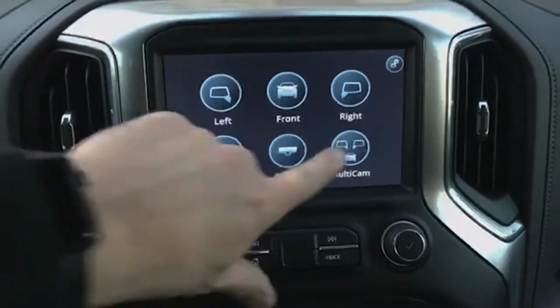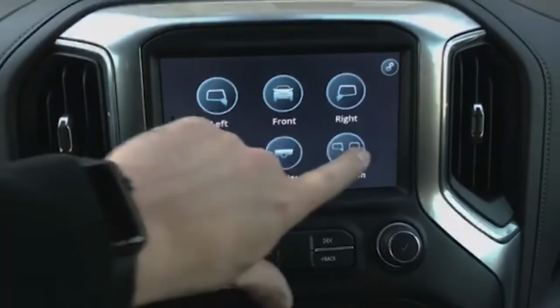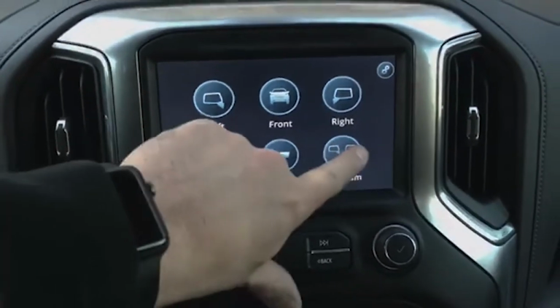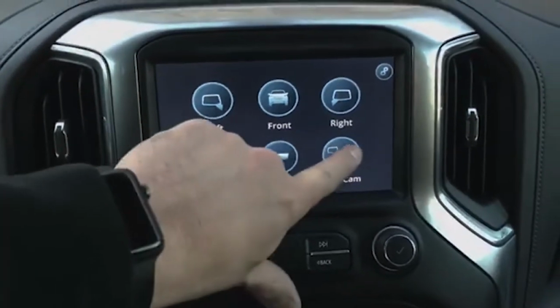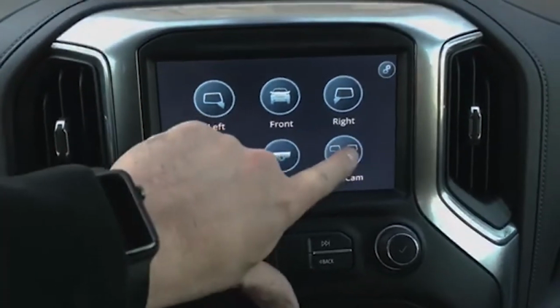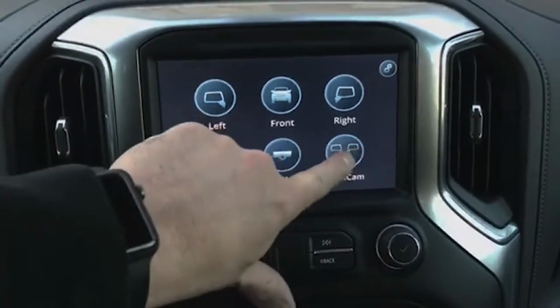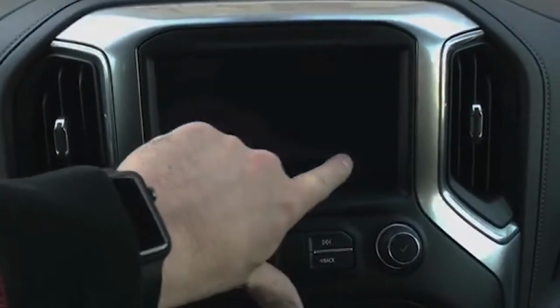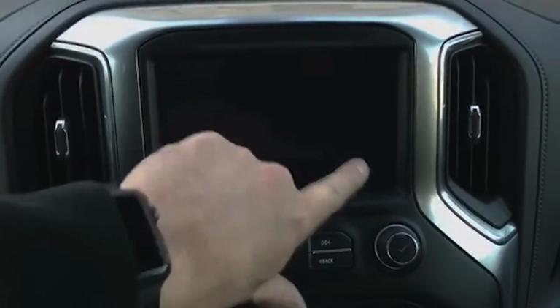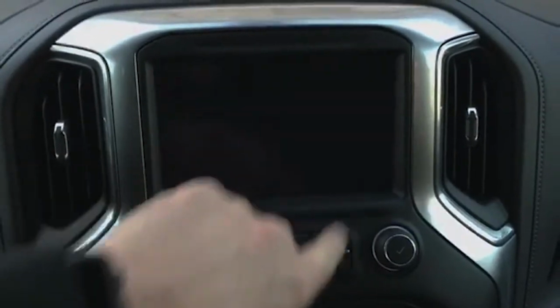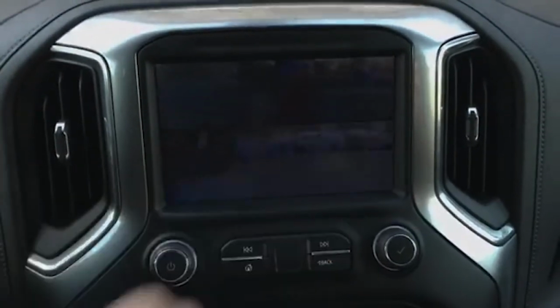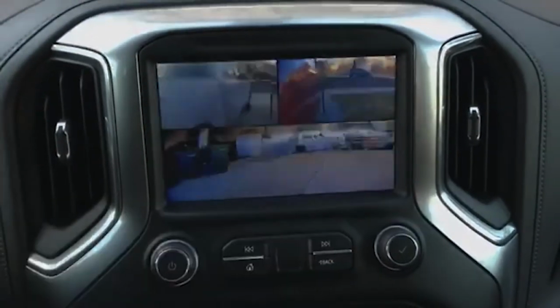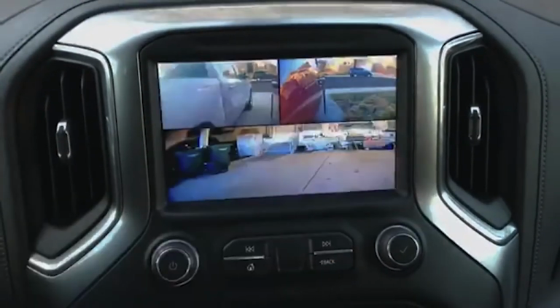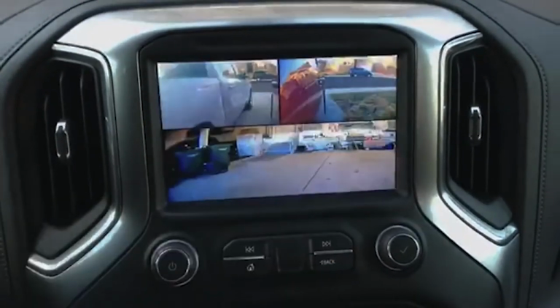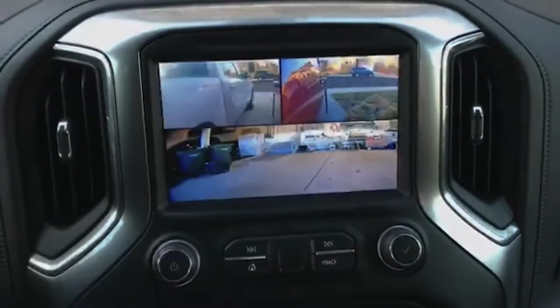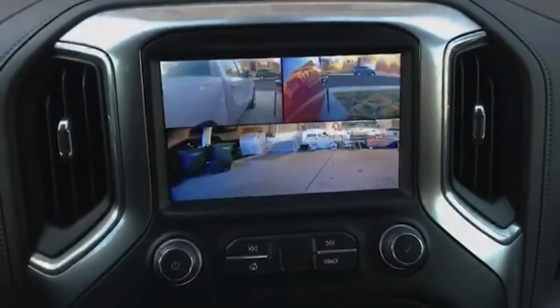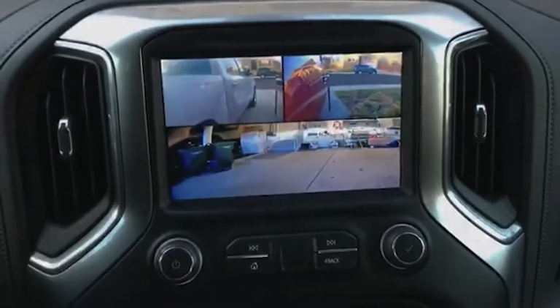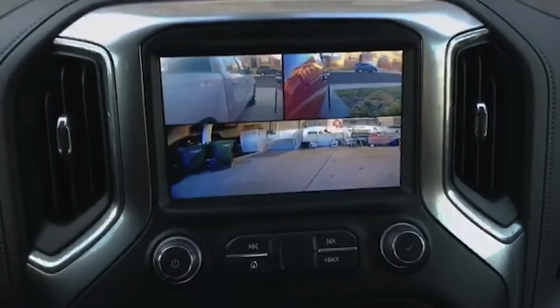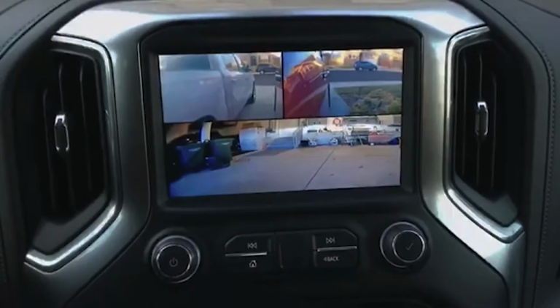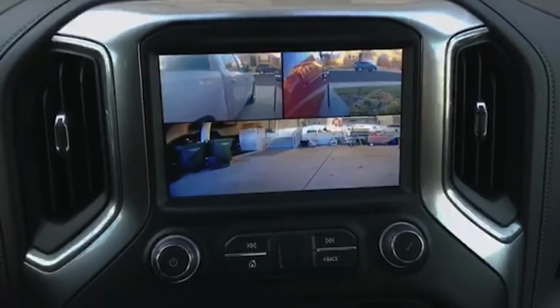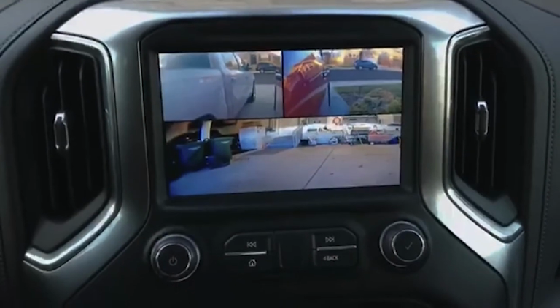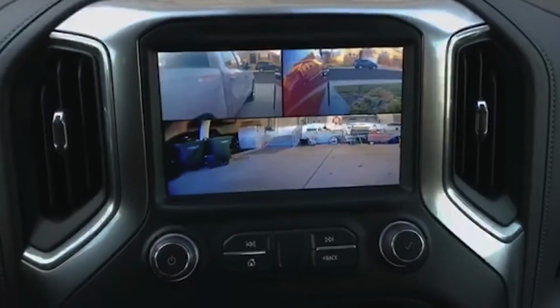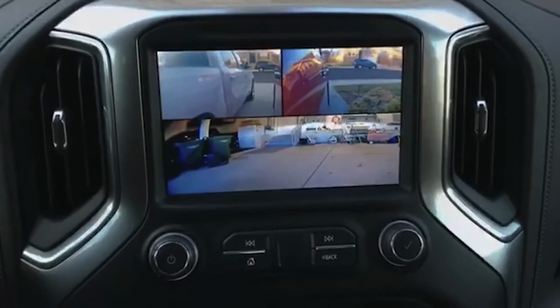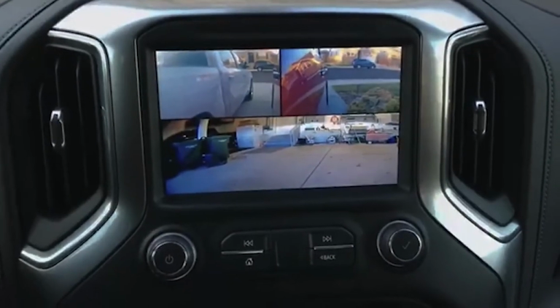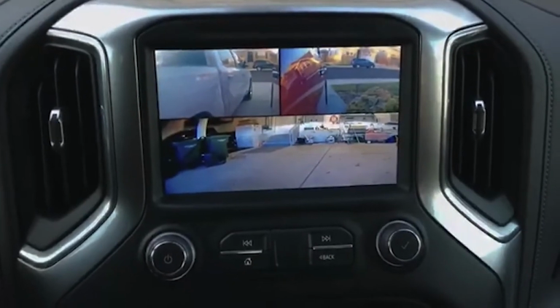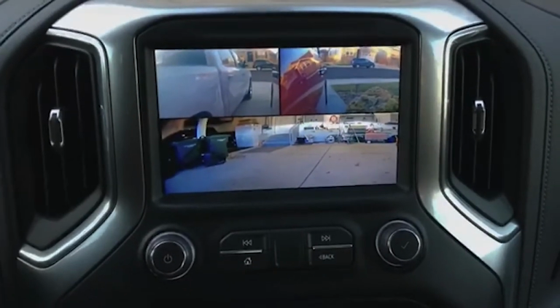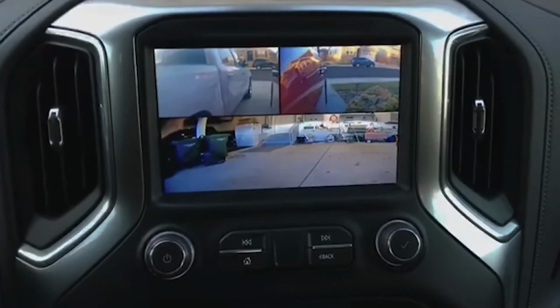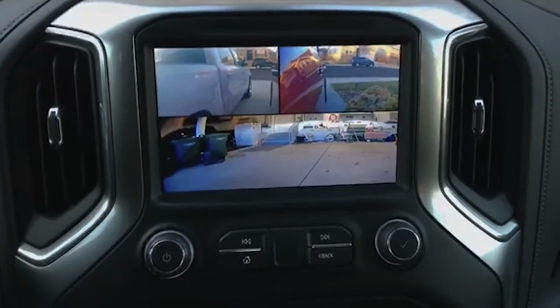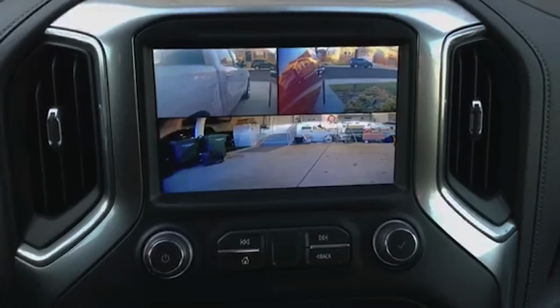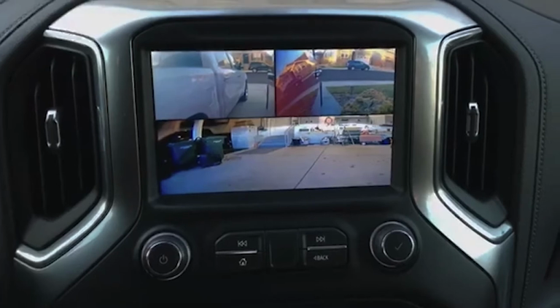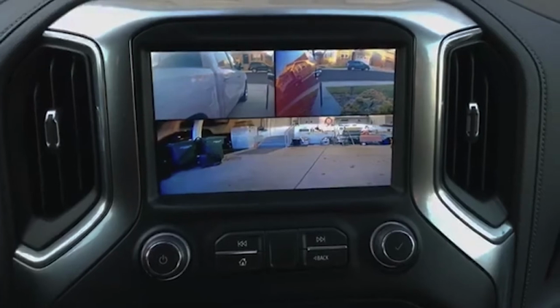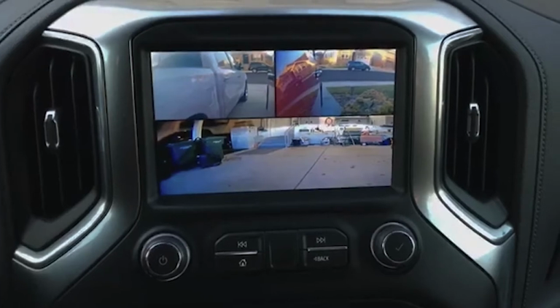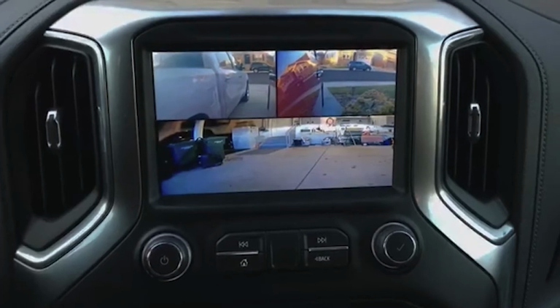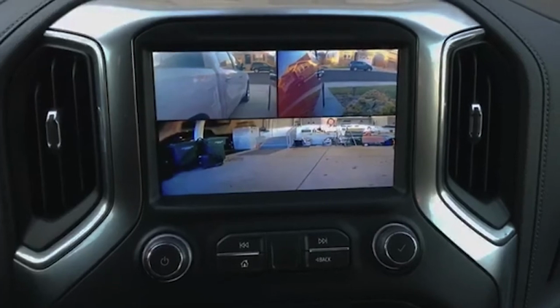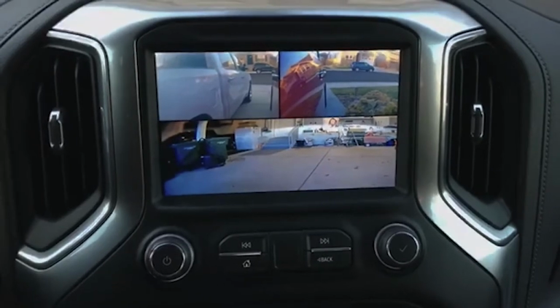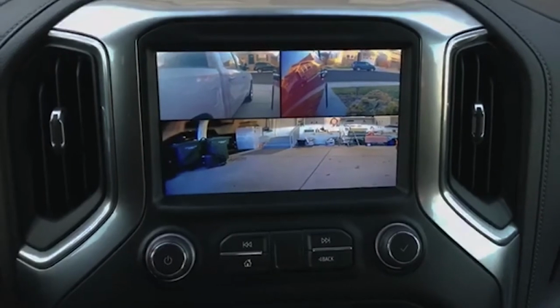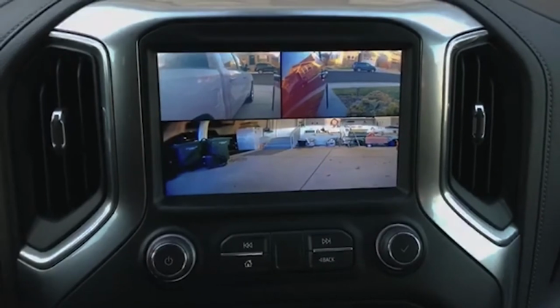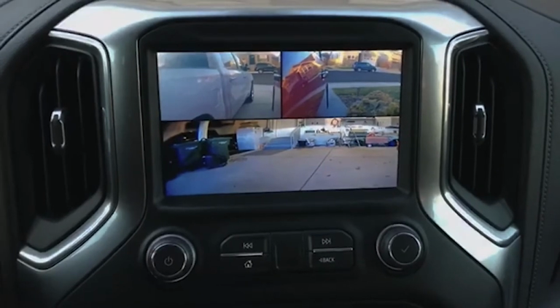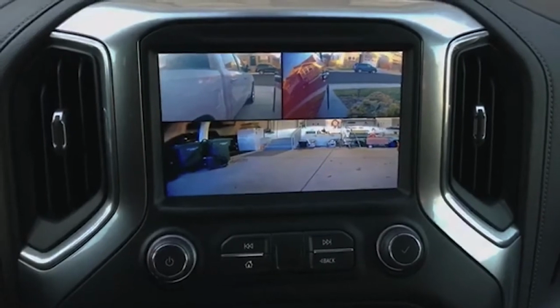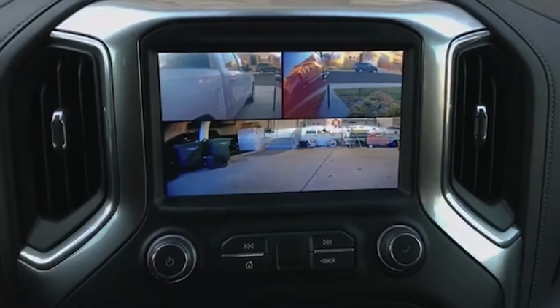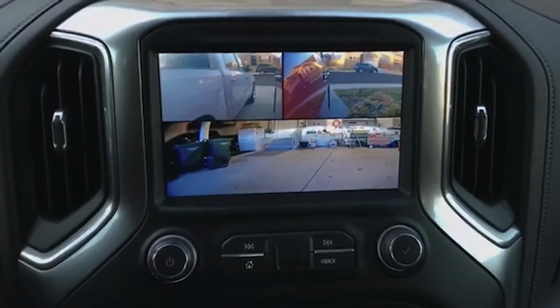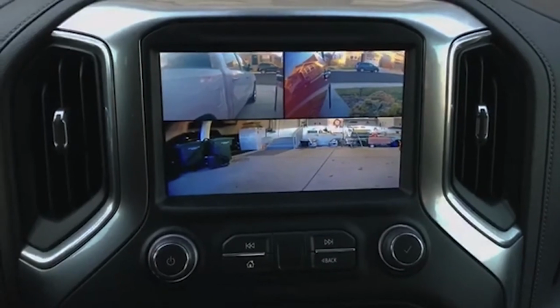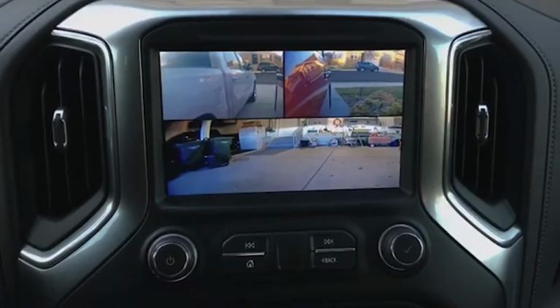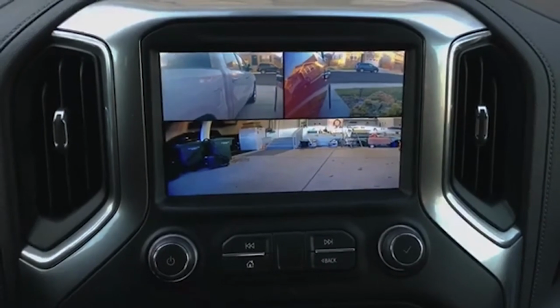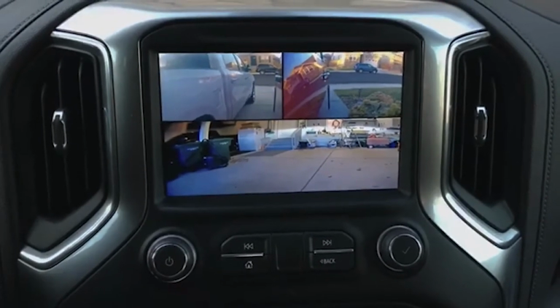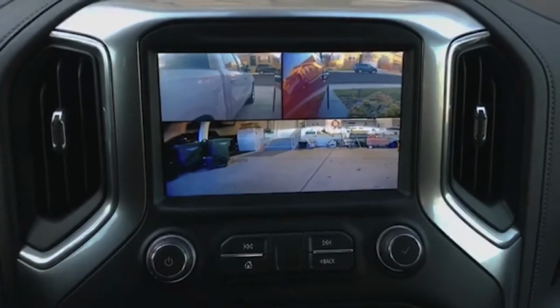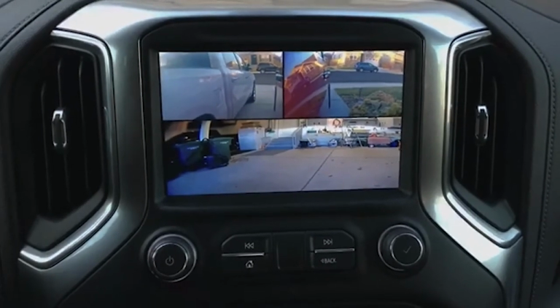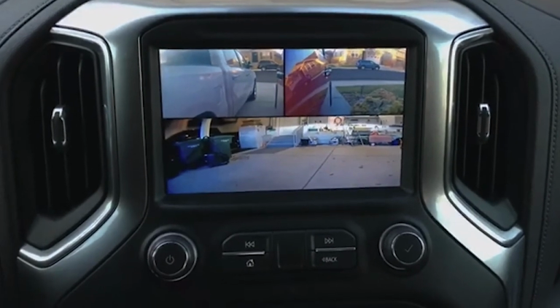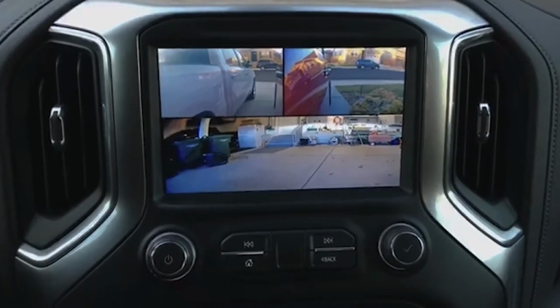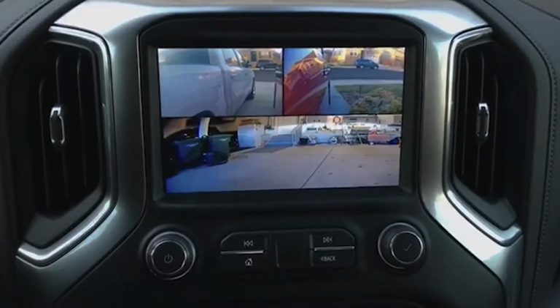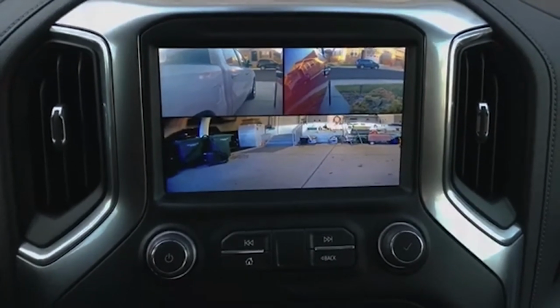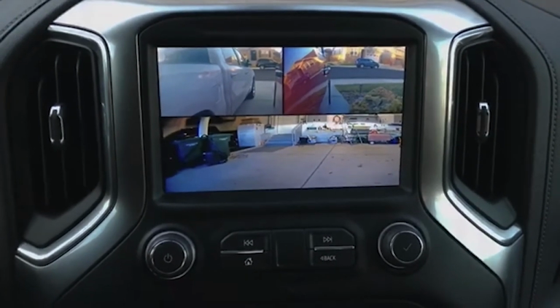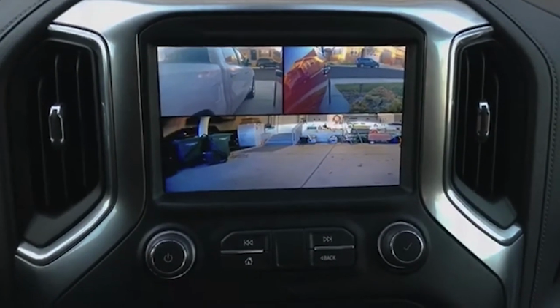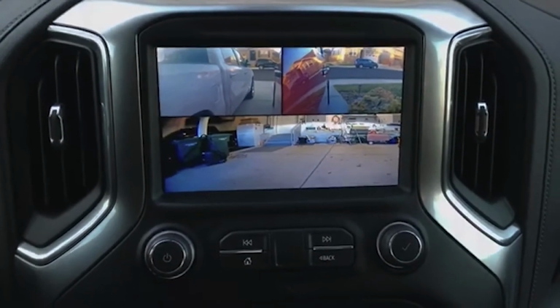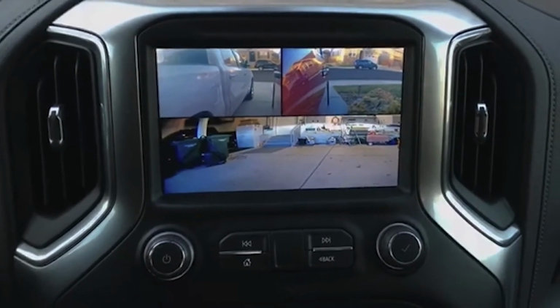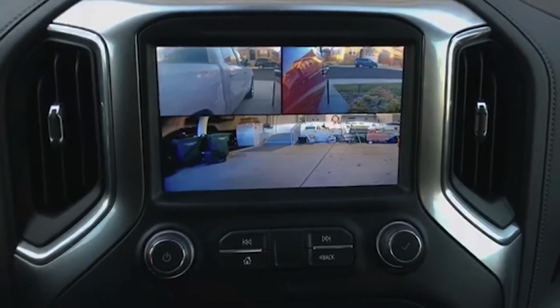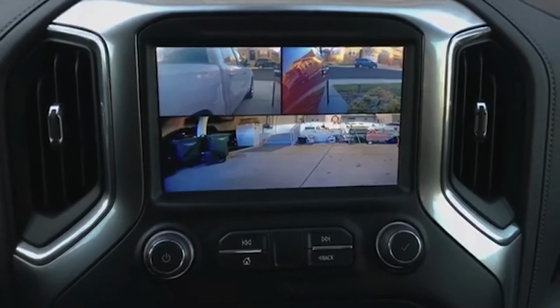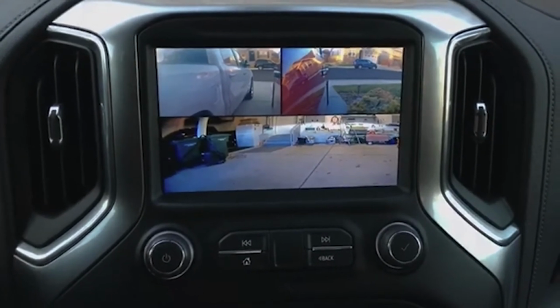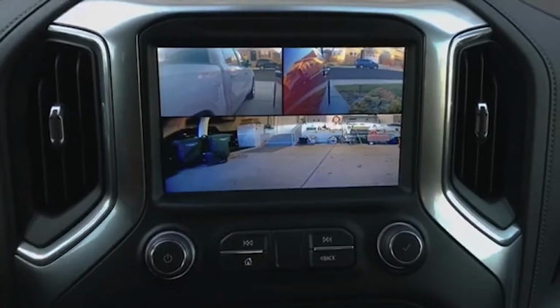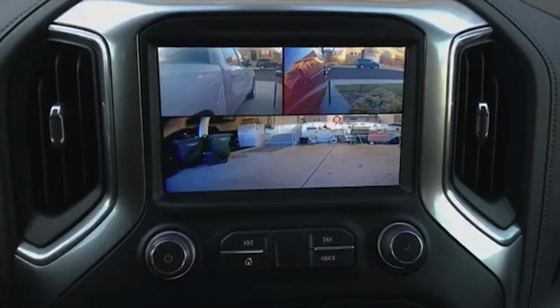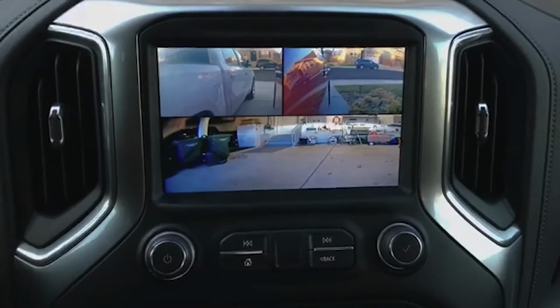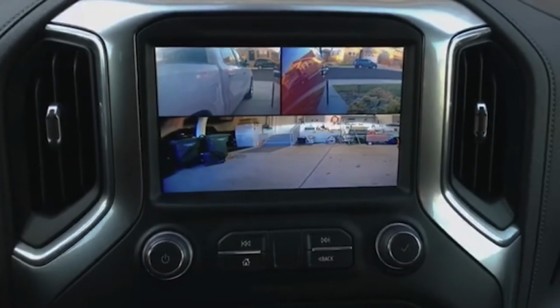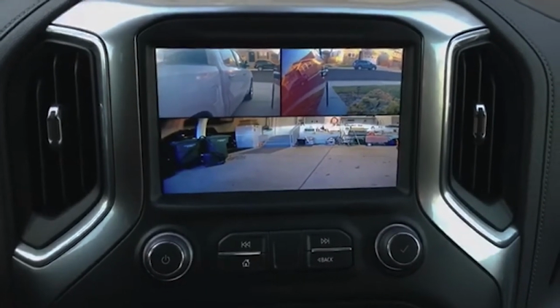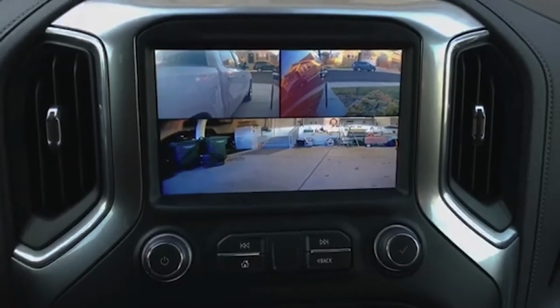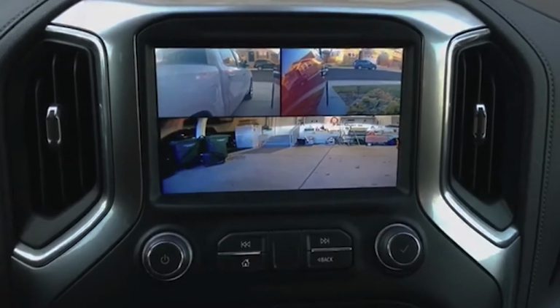We could do that. And now I've got the front and the two sides, so that's something you want to switch to — you can. Pretty cool little setup.